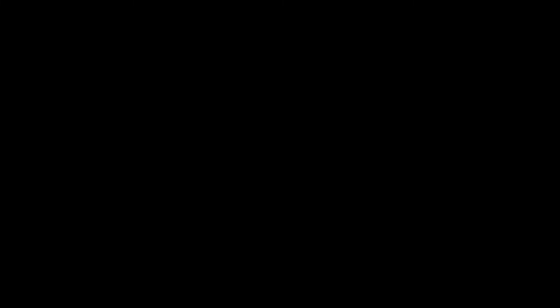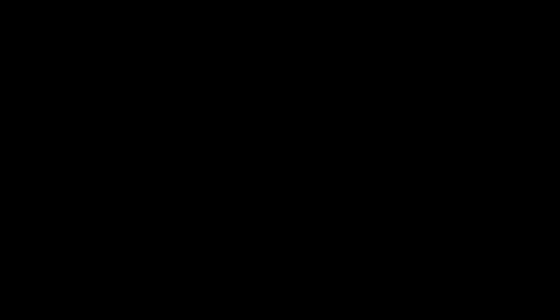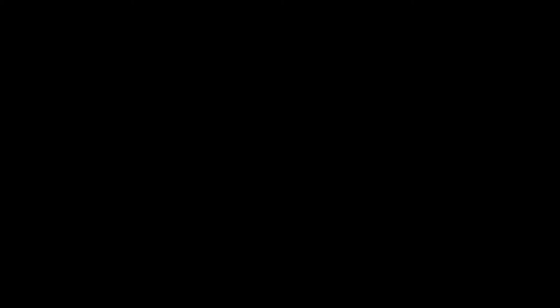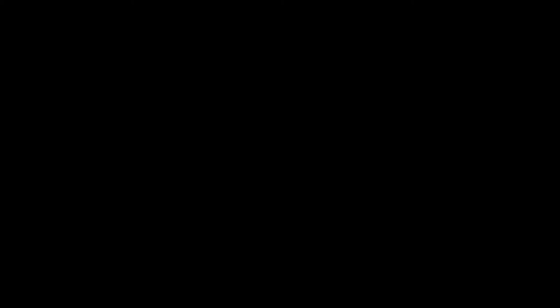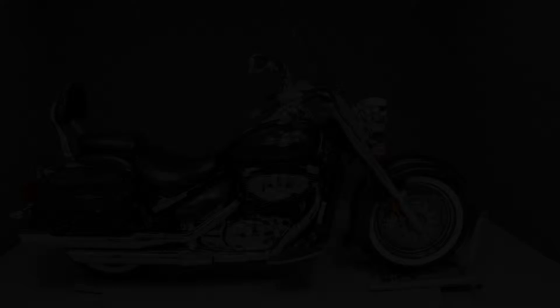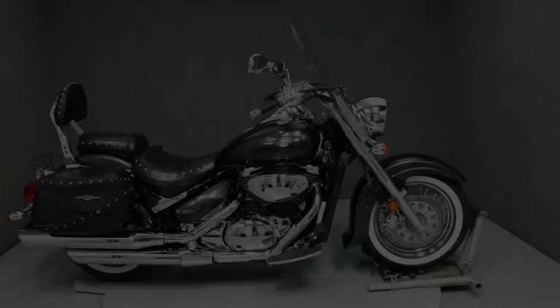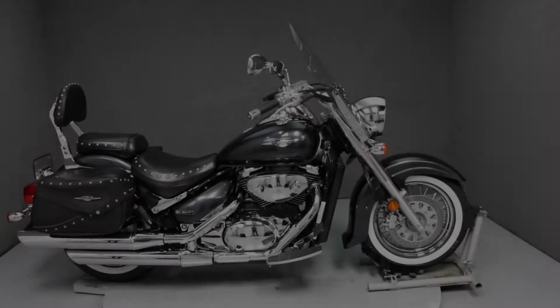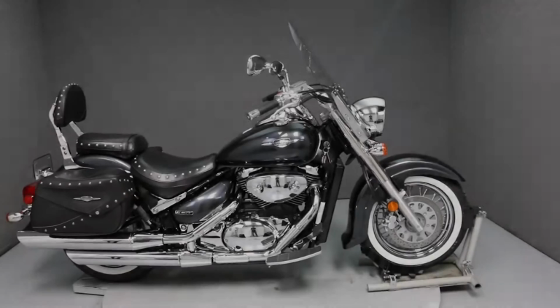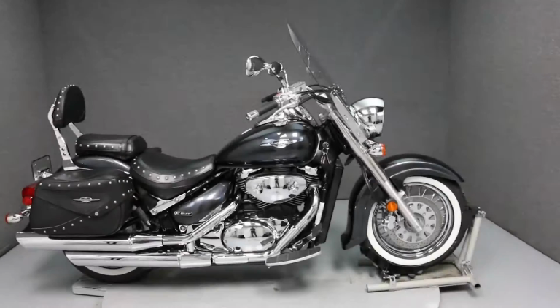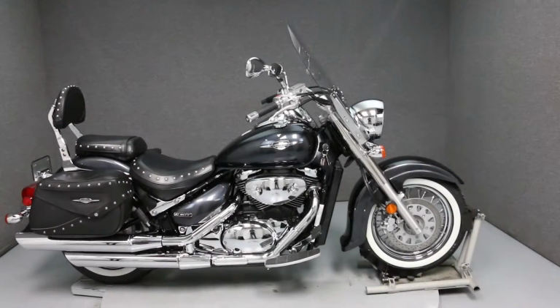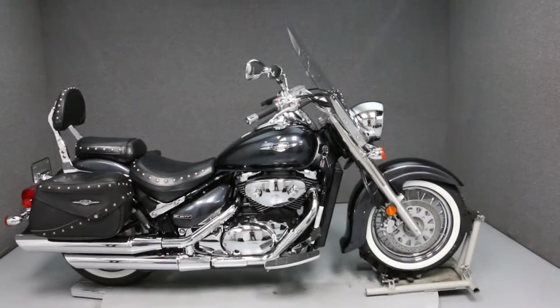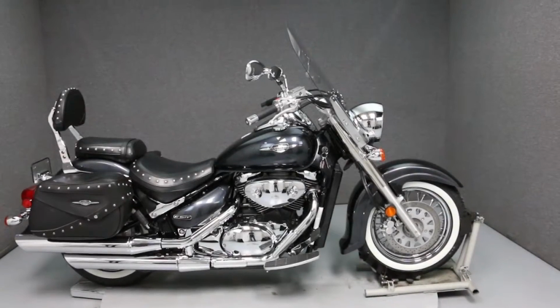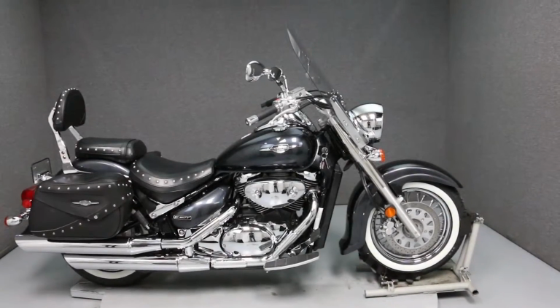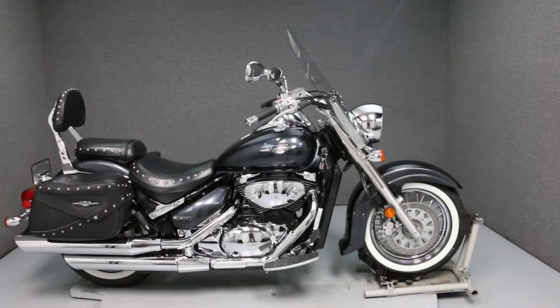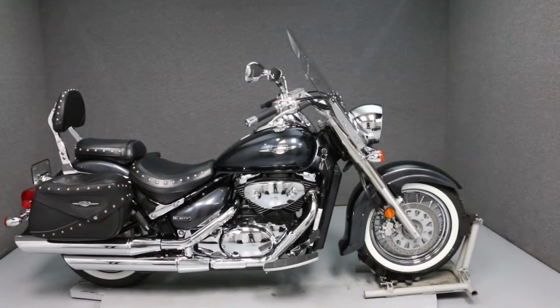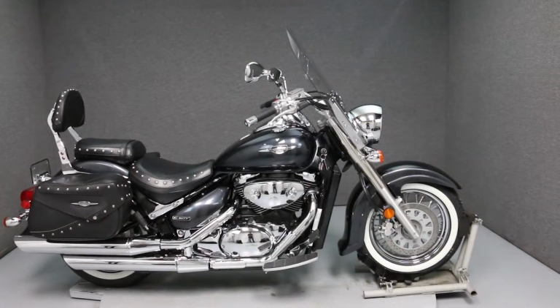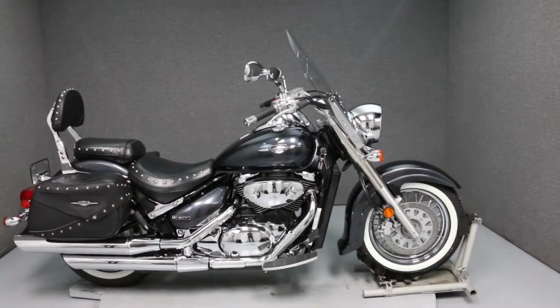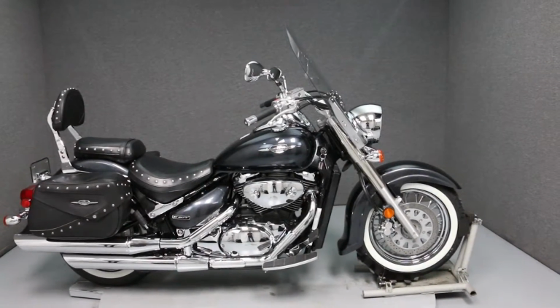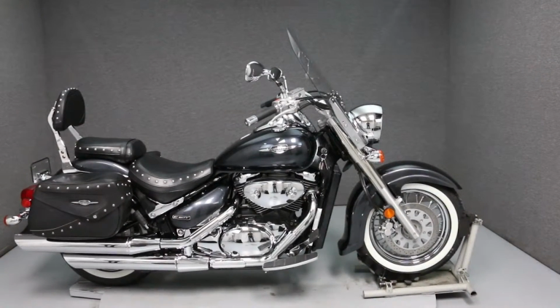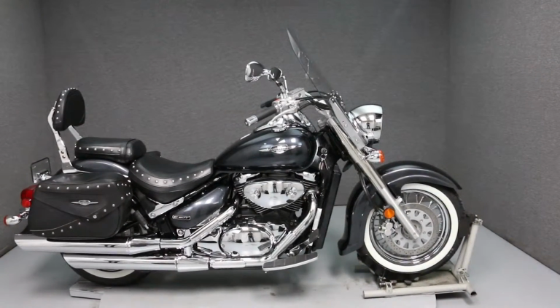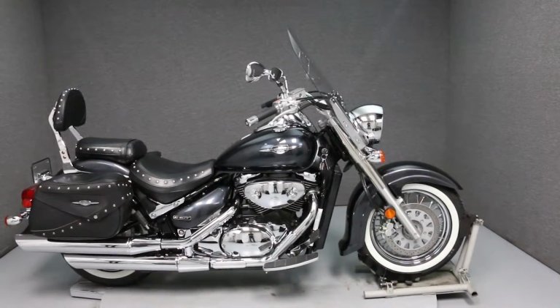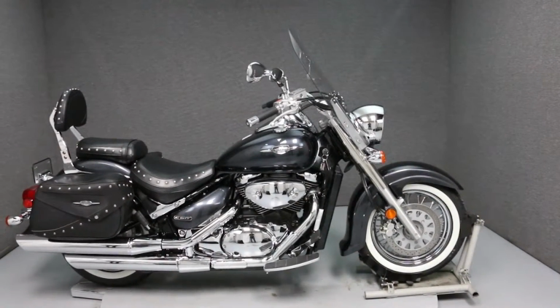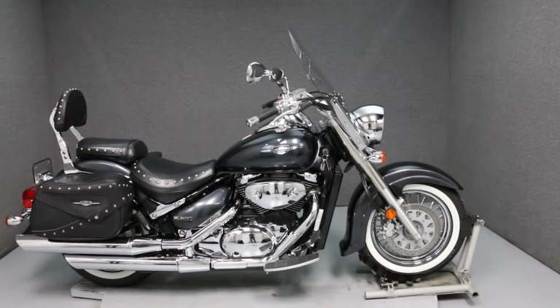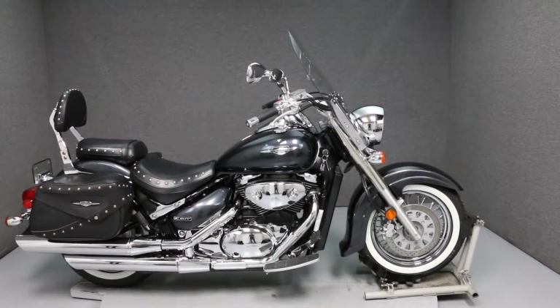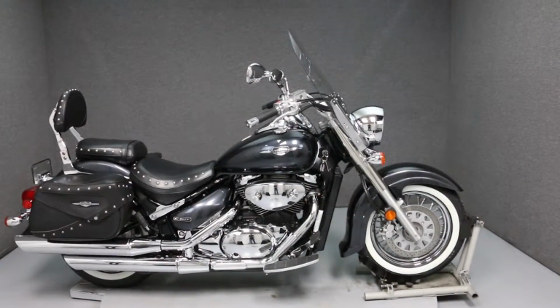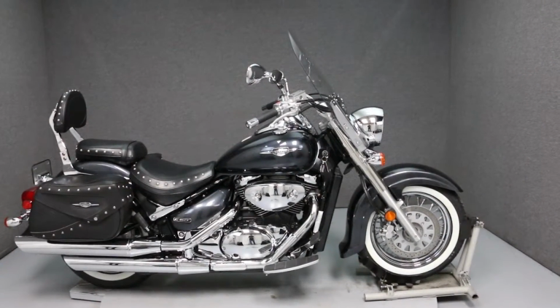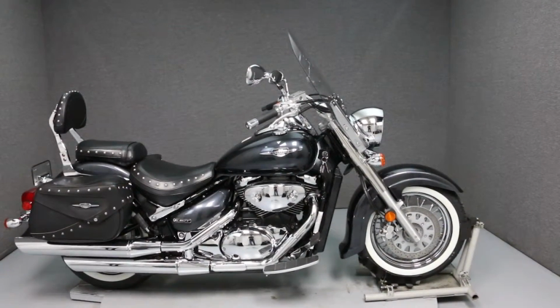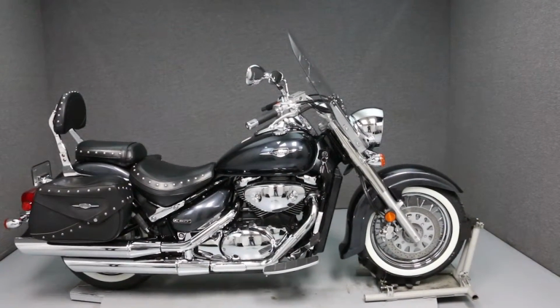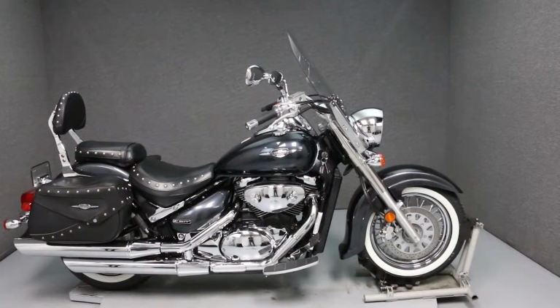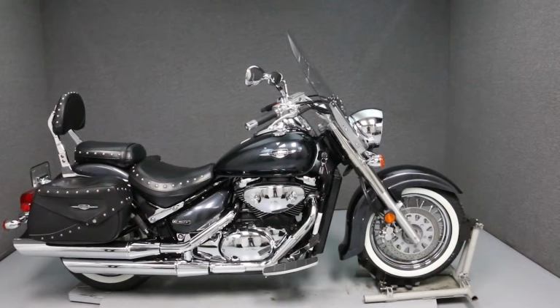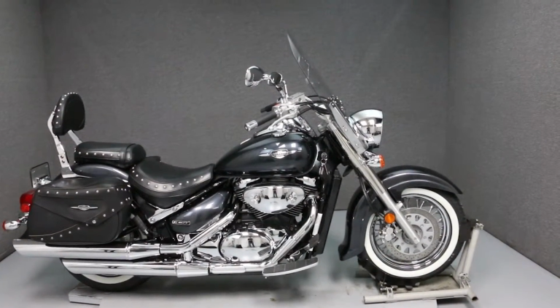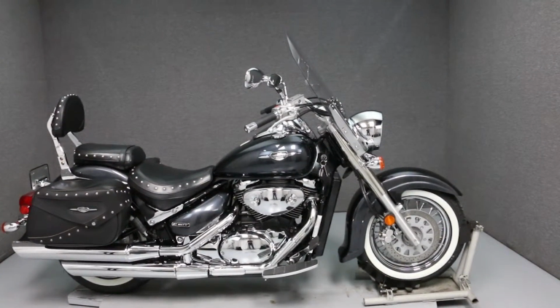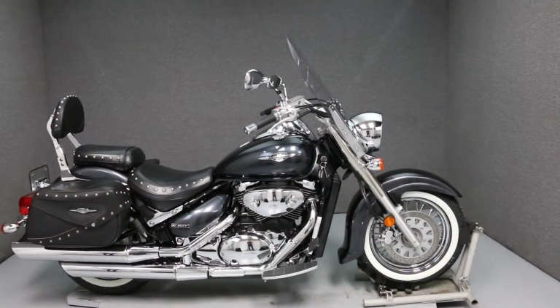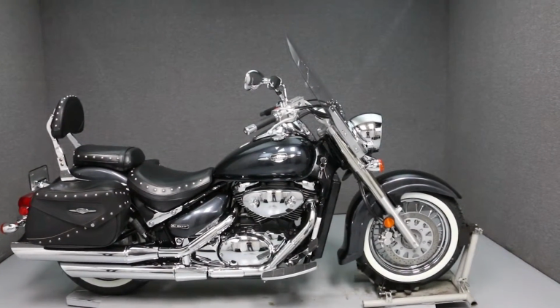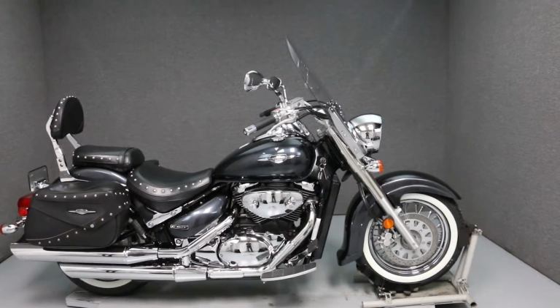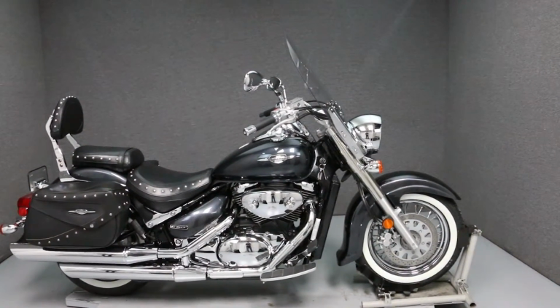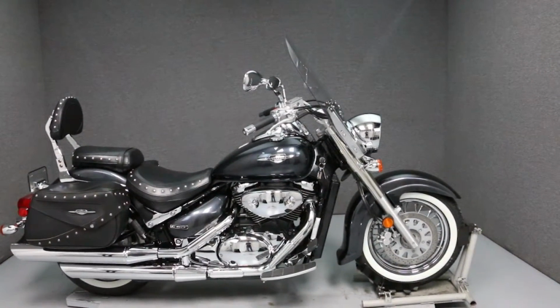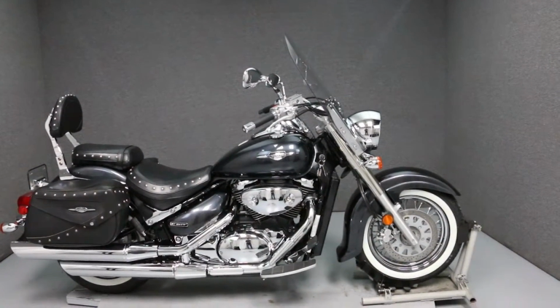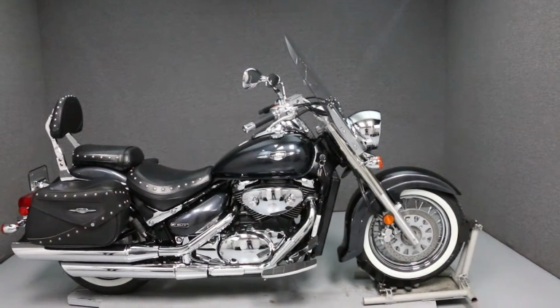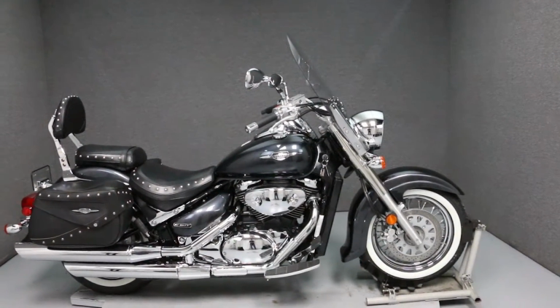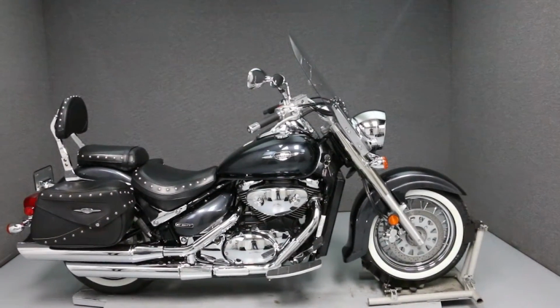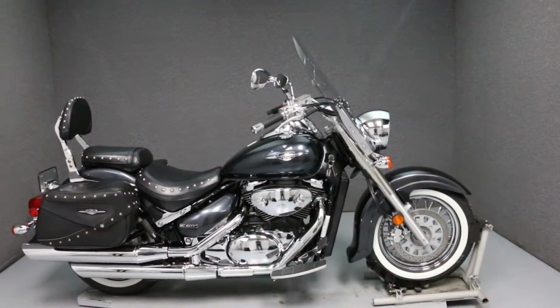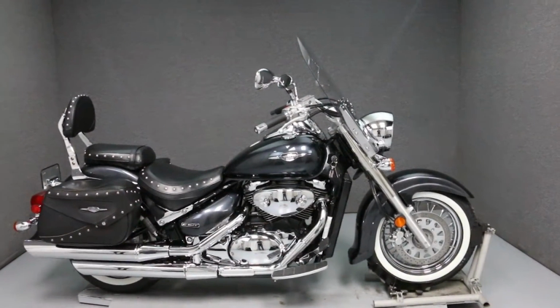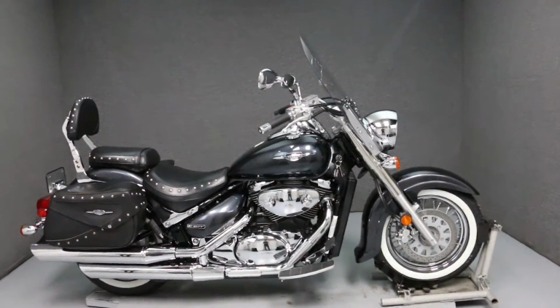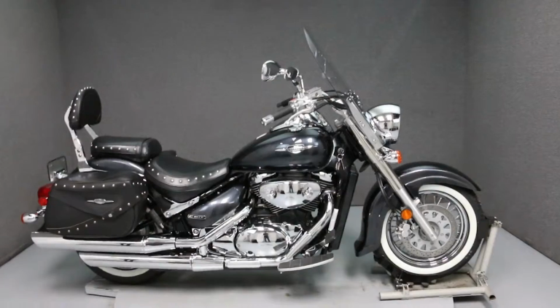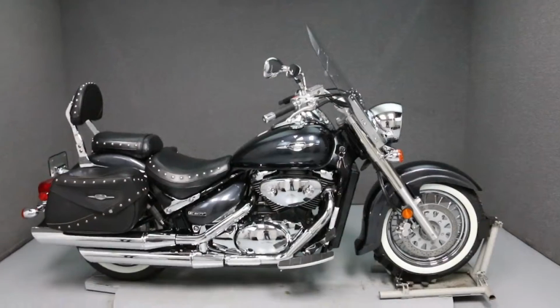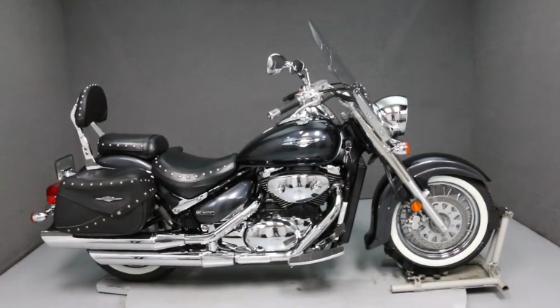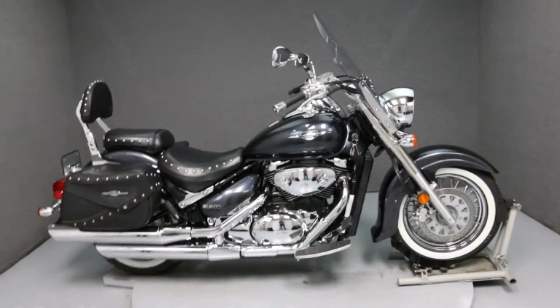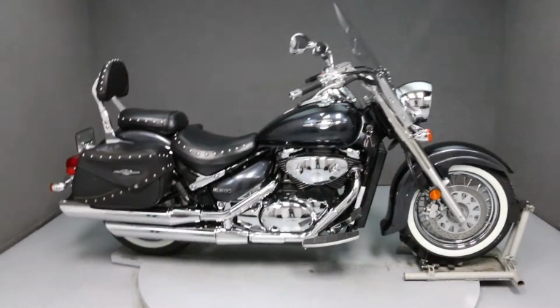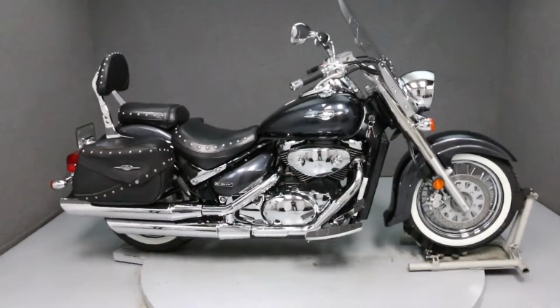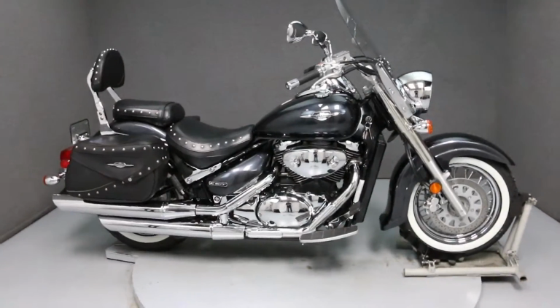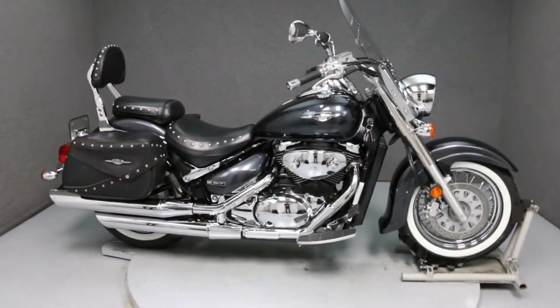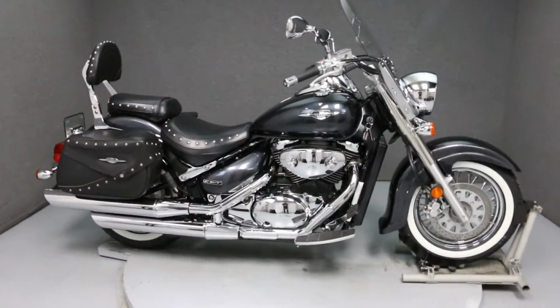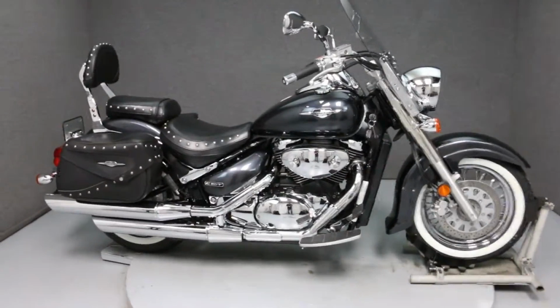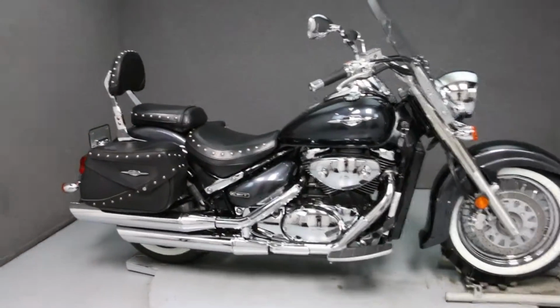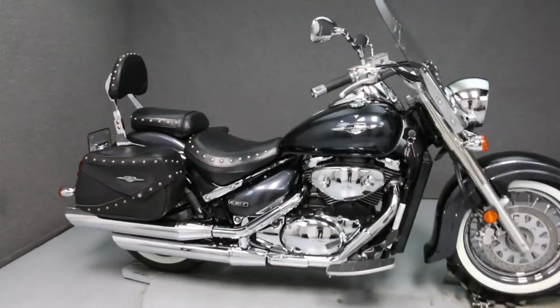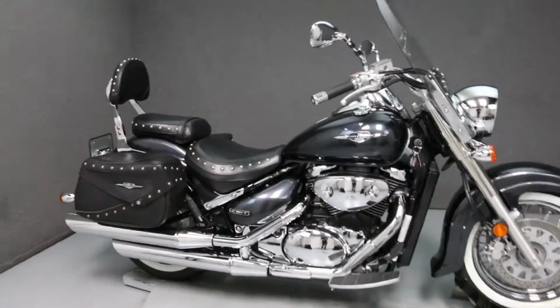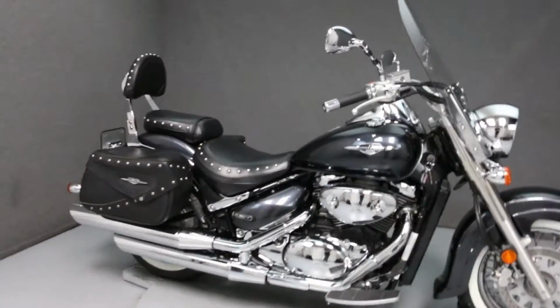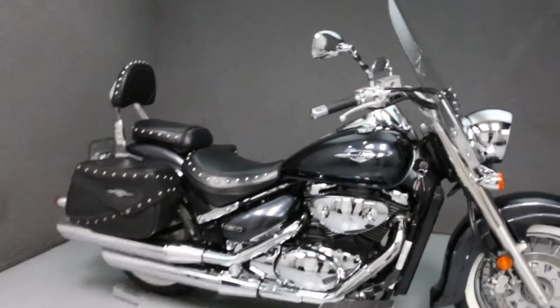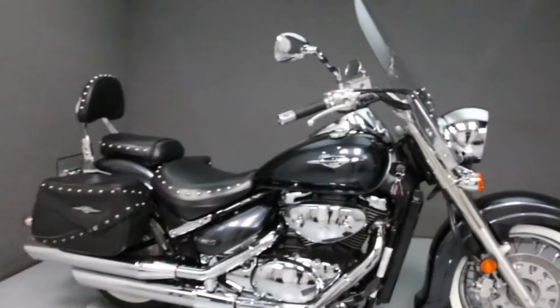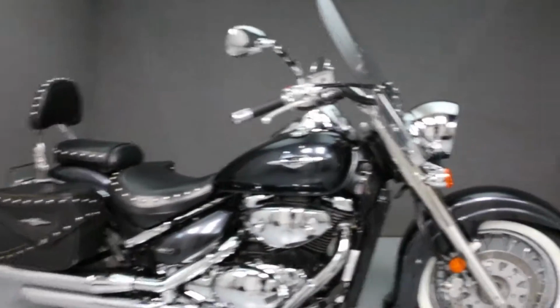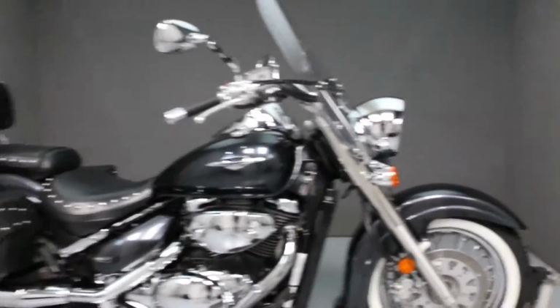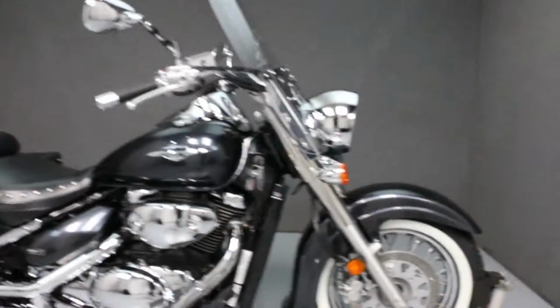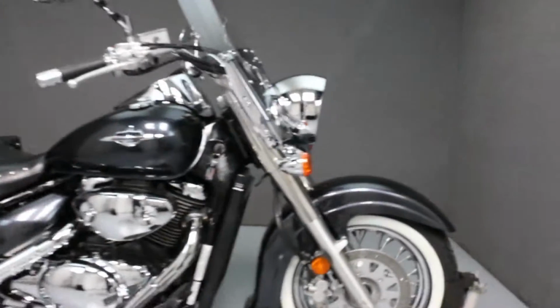Hello everyone, this is Ethan with National PowerSports. Today we're going to take a look at the cosmetic condition of this 2006 Suzuki C50T Boulevard 800 Tour.